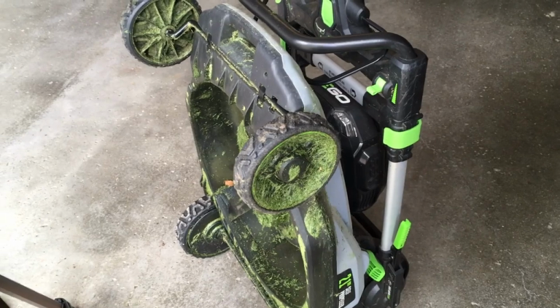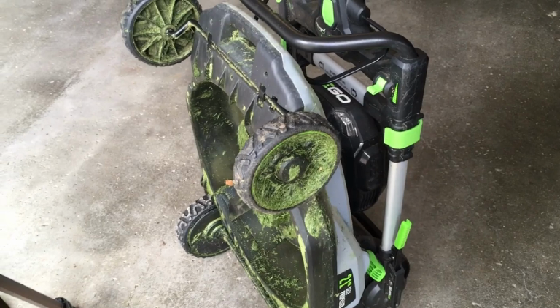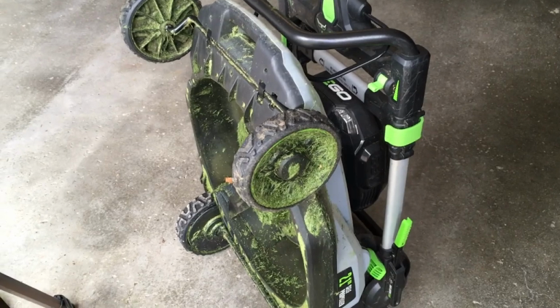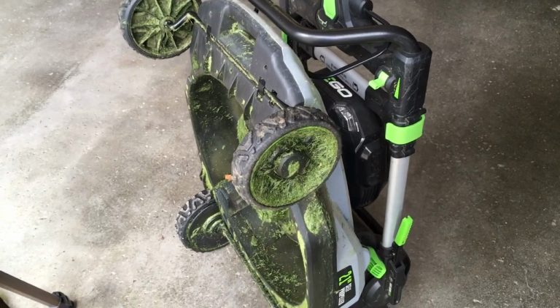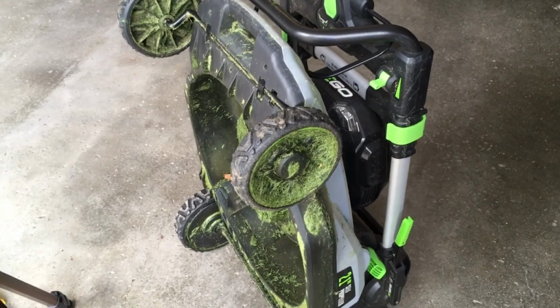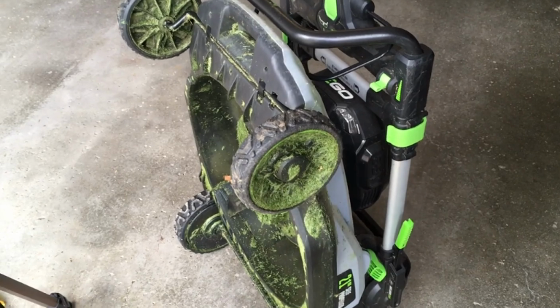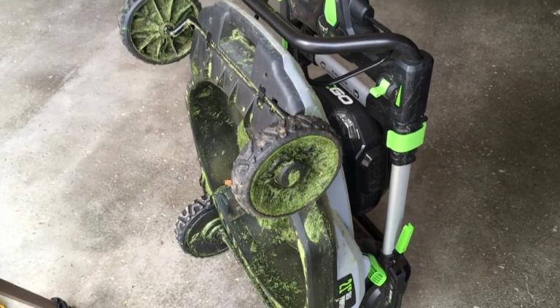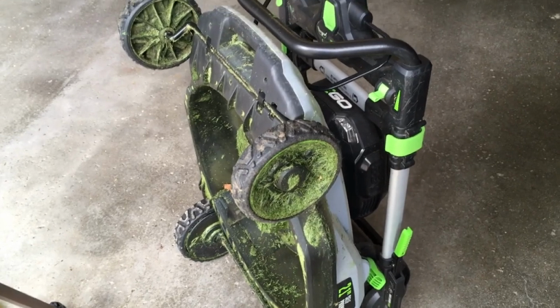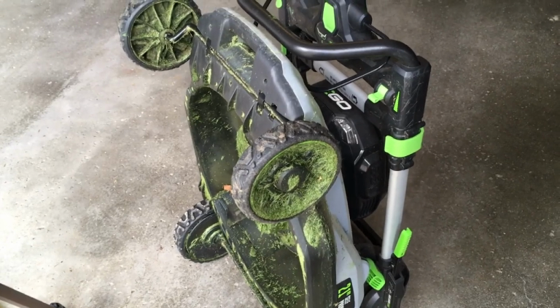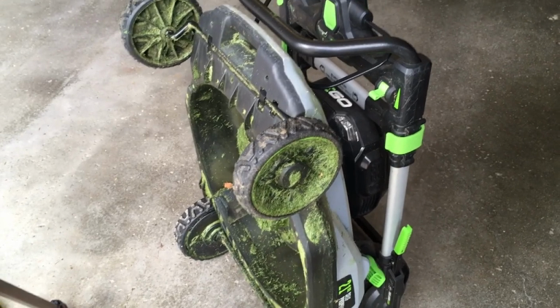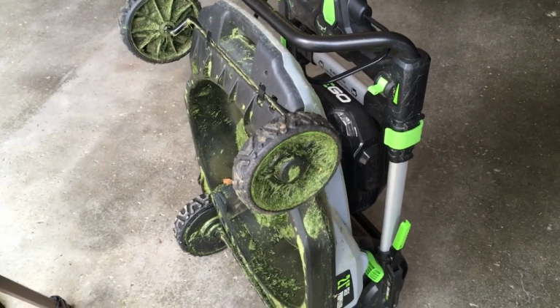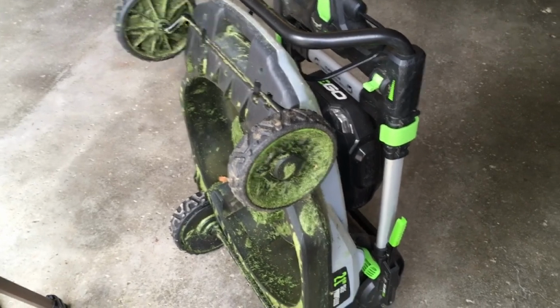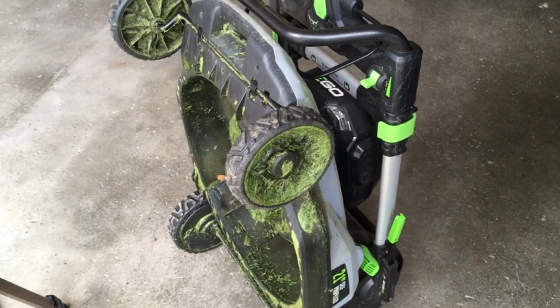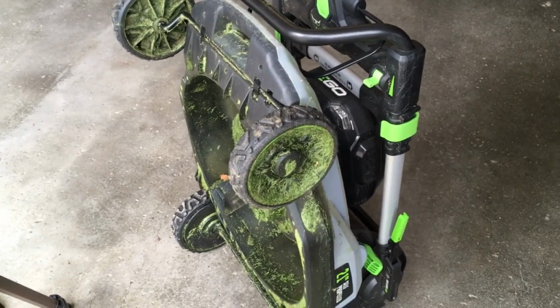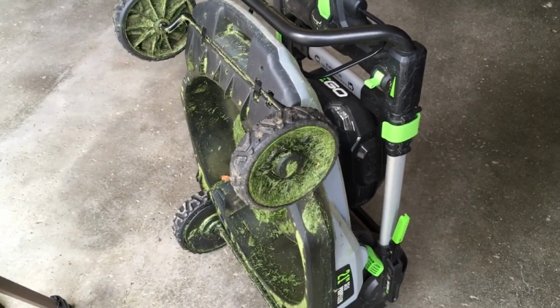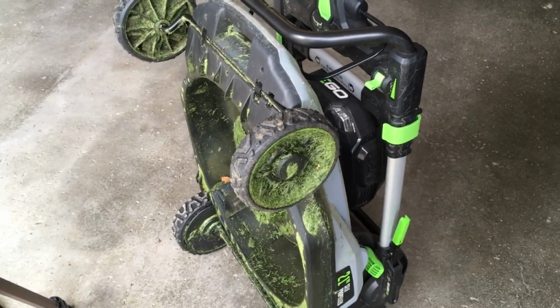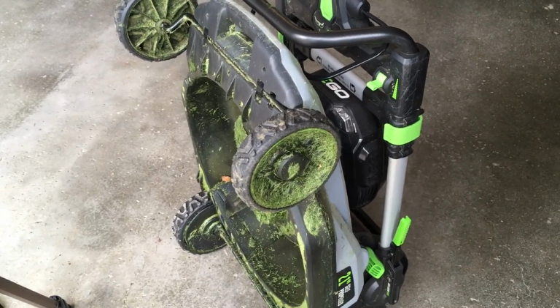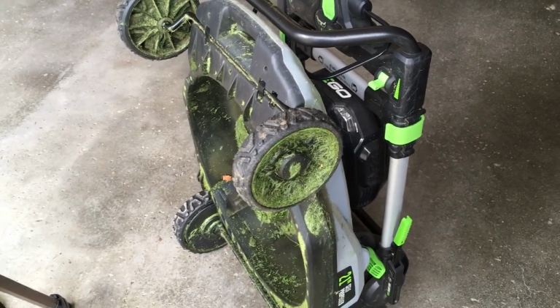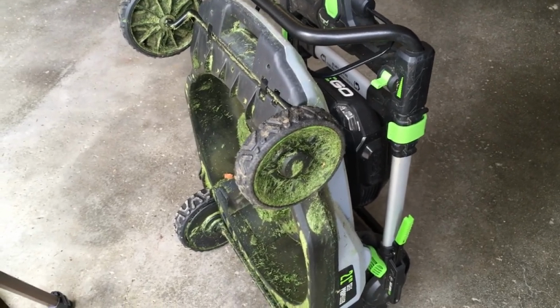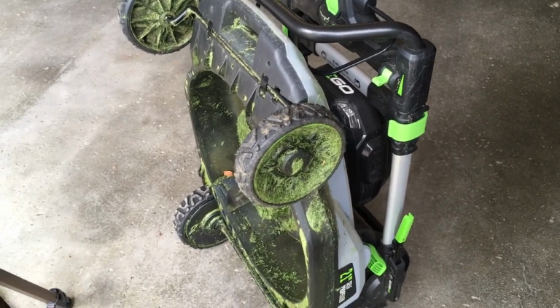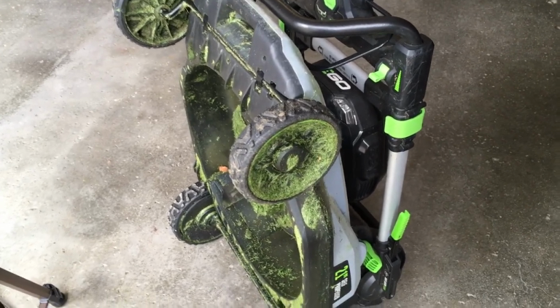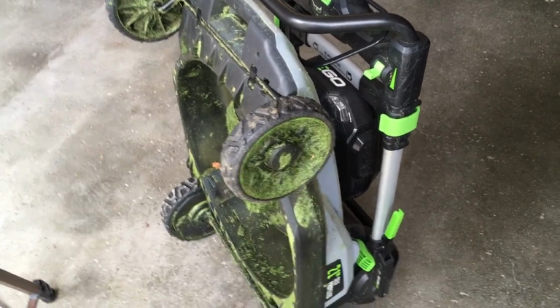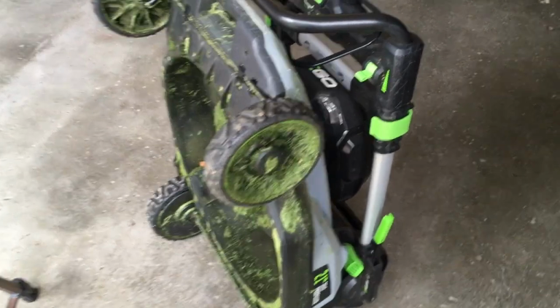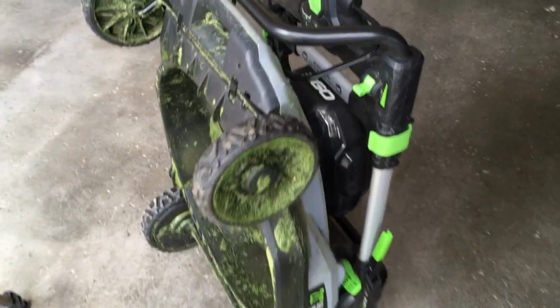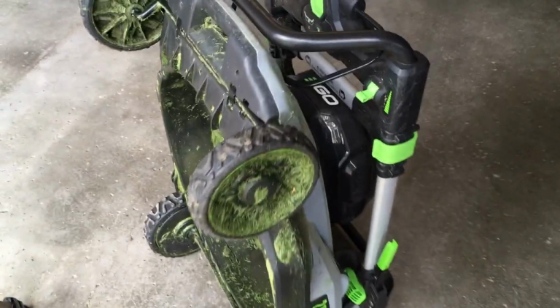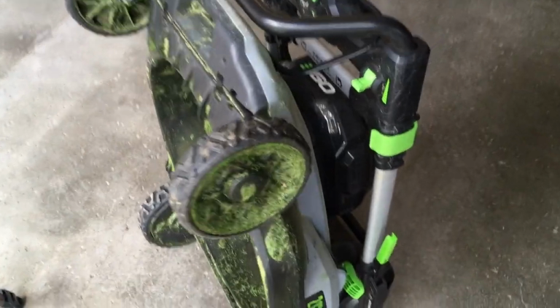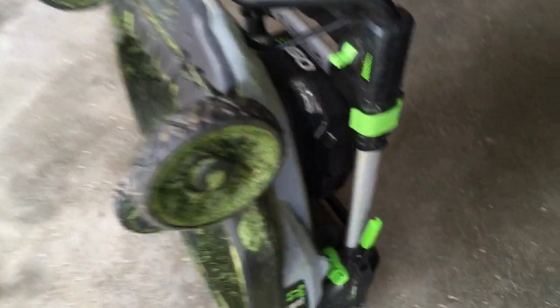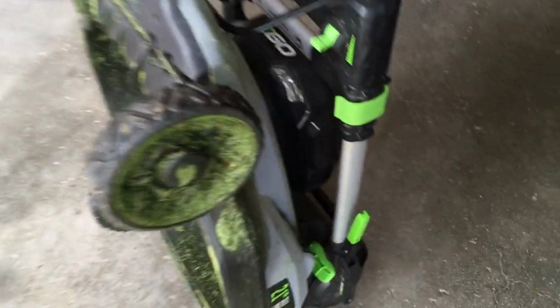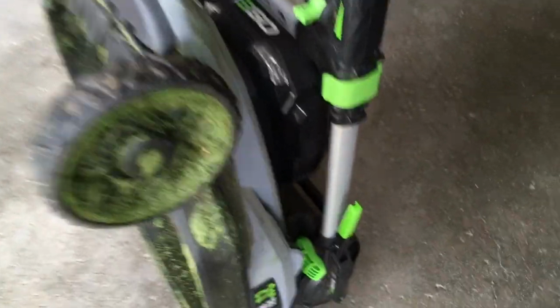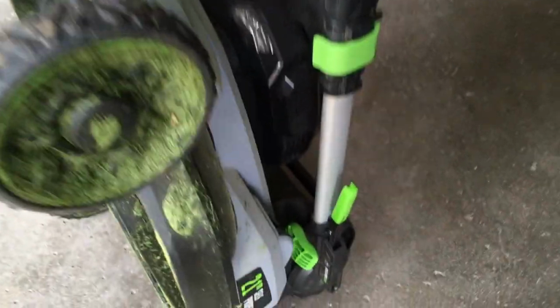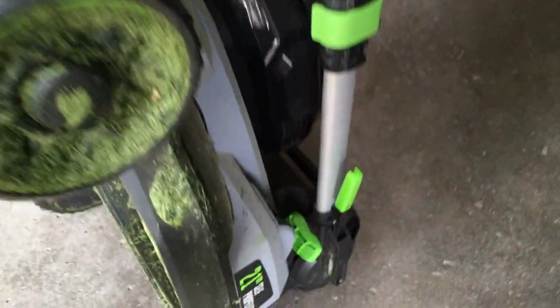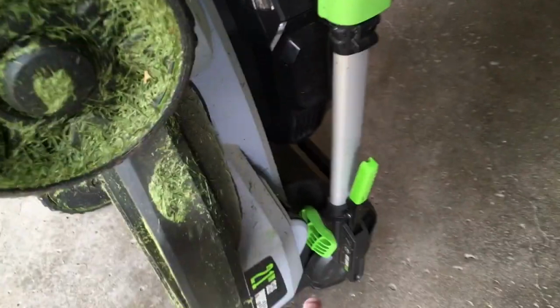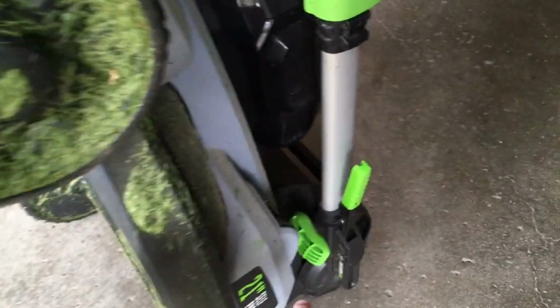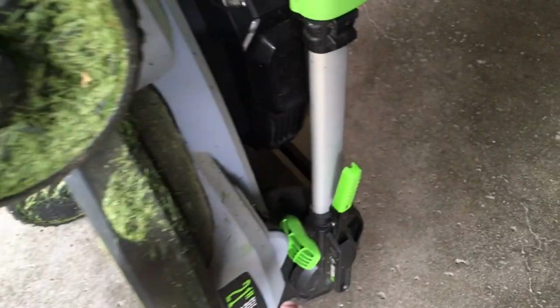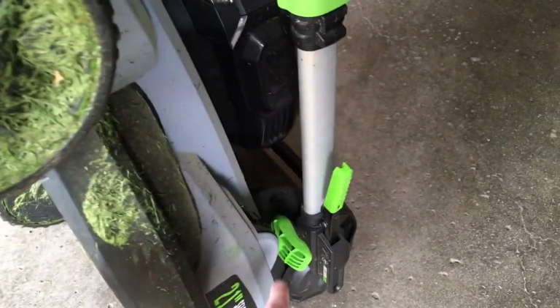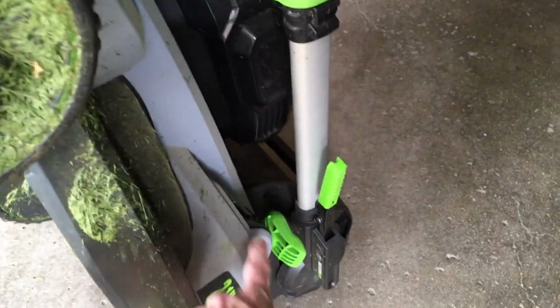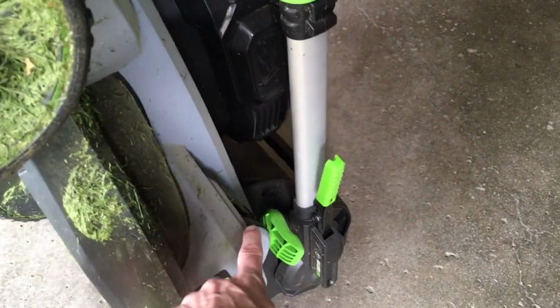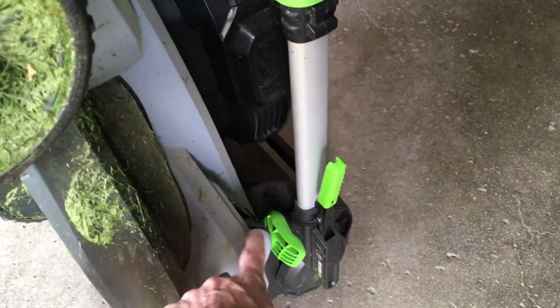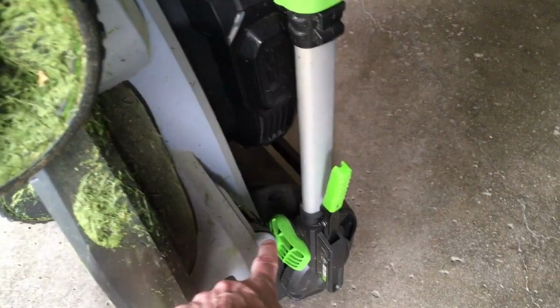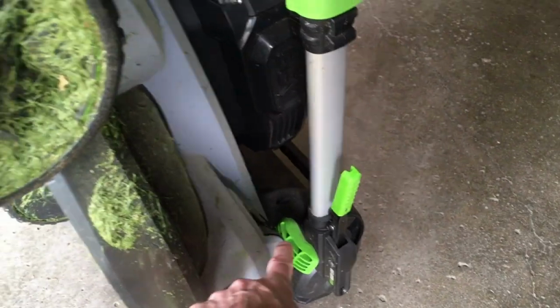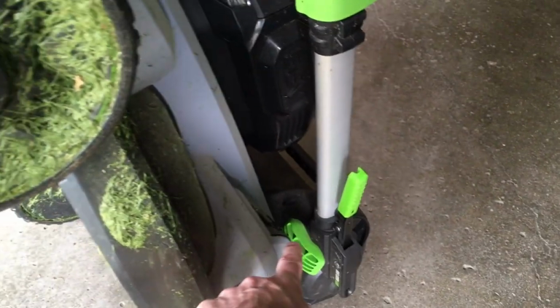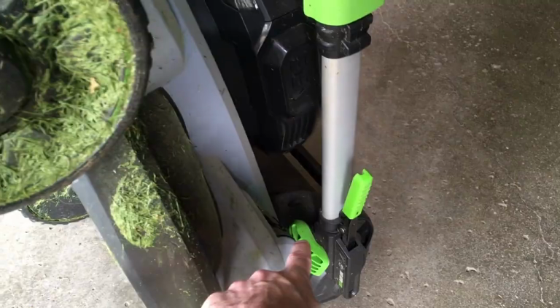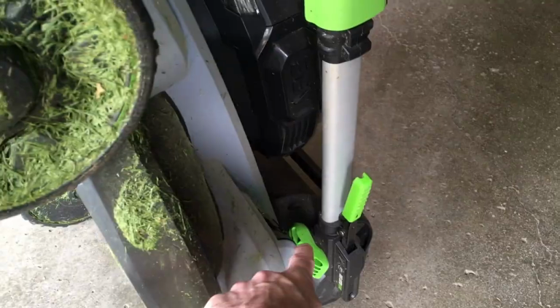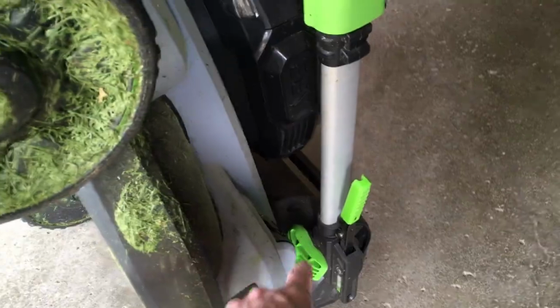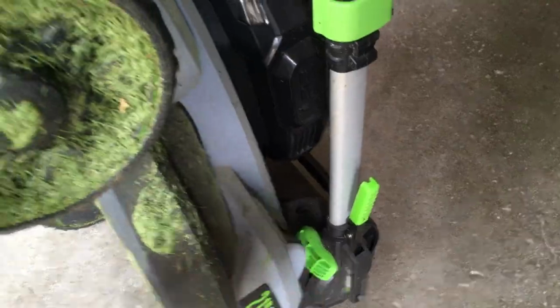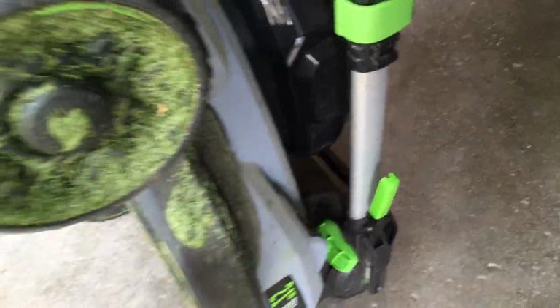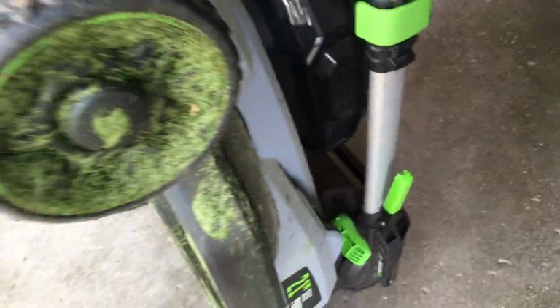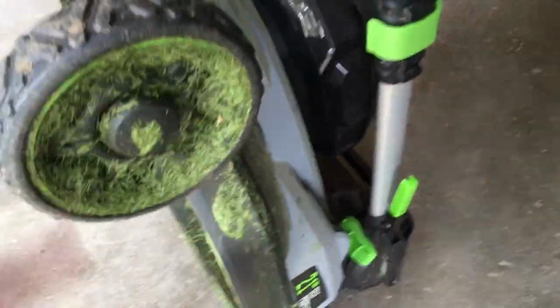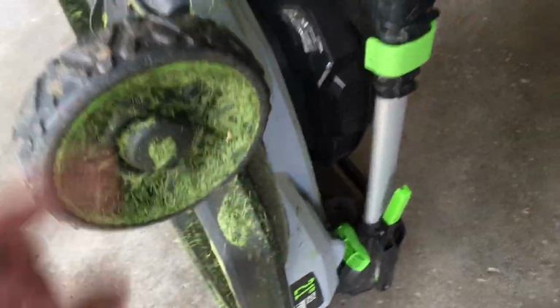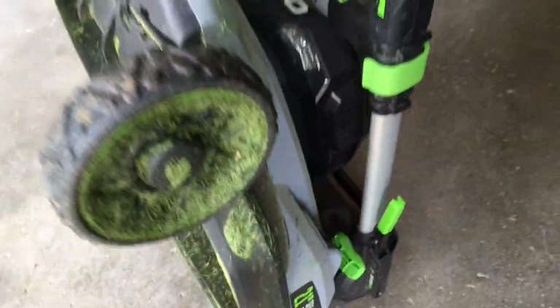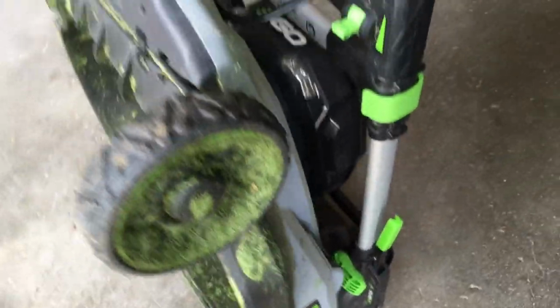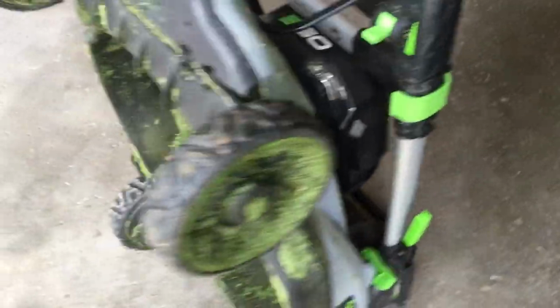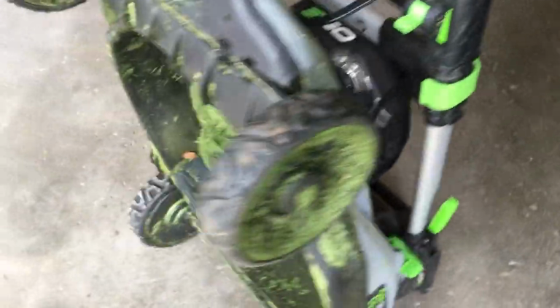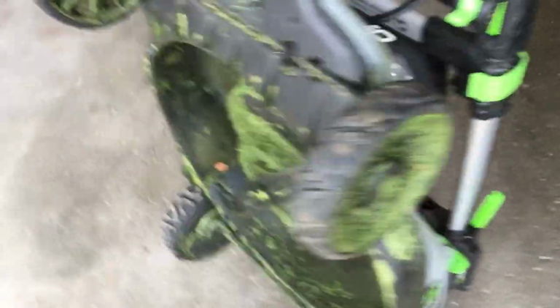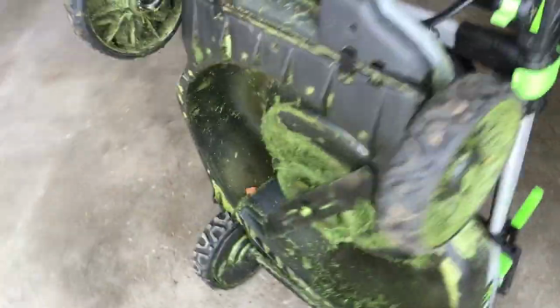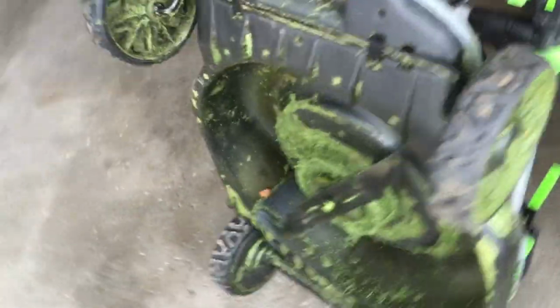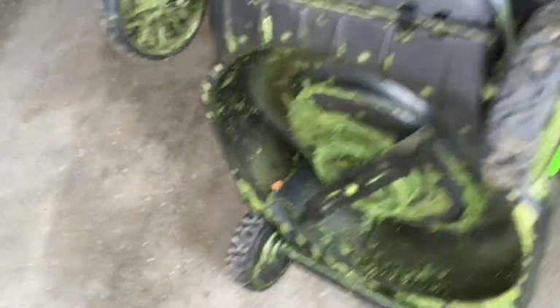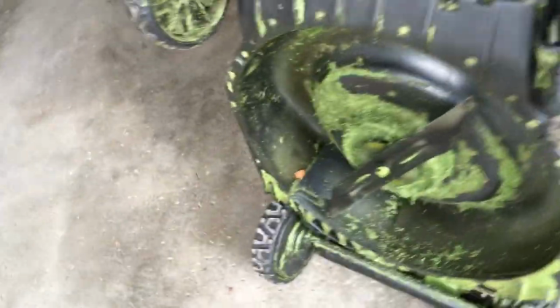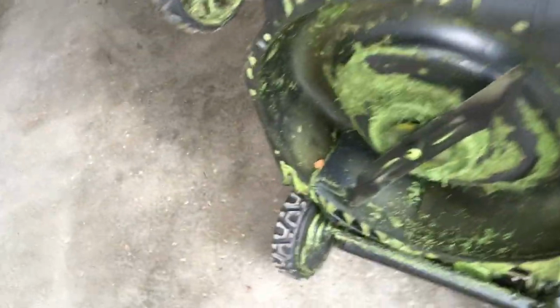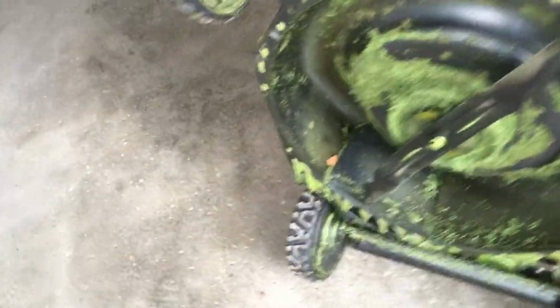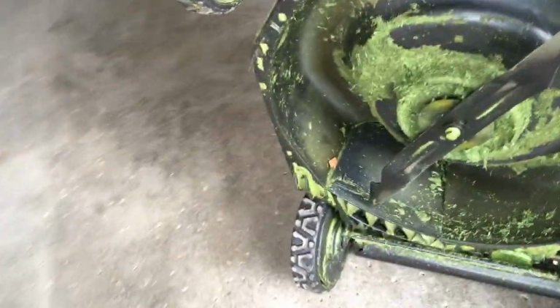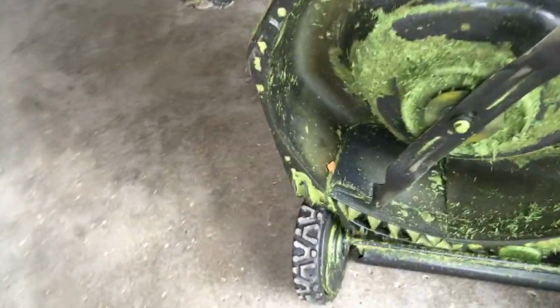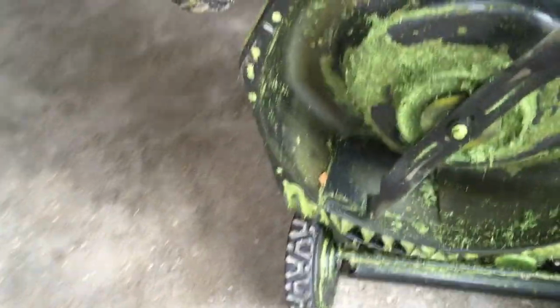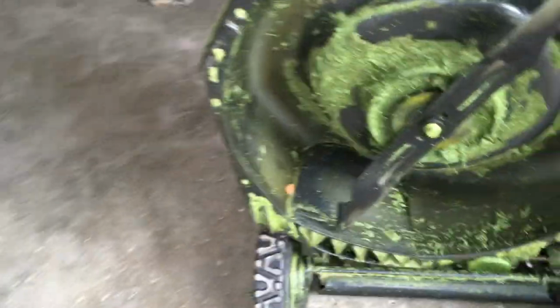I have the lawnmower set in the upright position. You need to set your lever to the sixth position to set it up — that's how I store it.